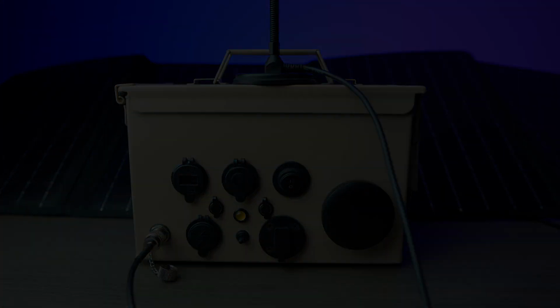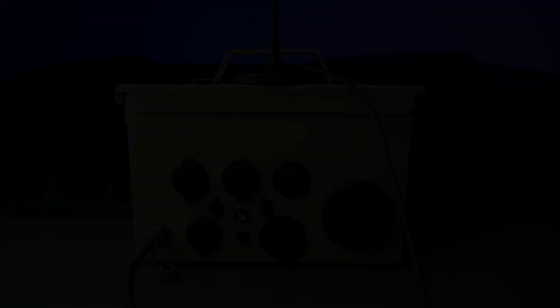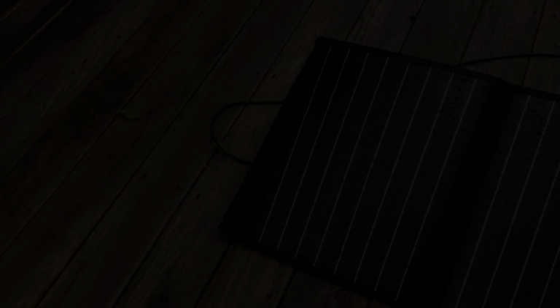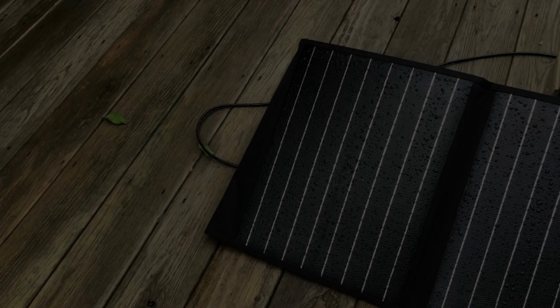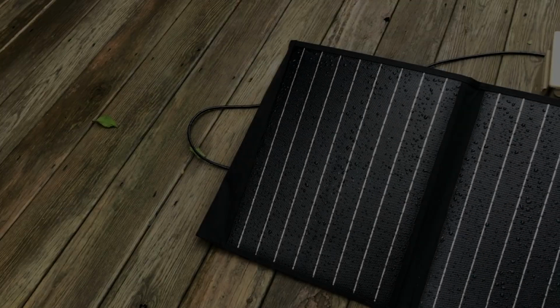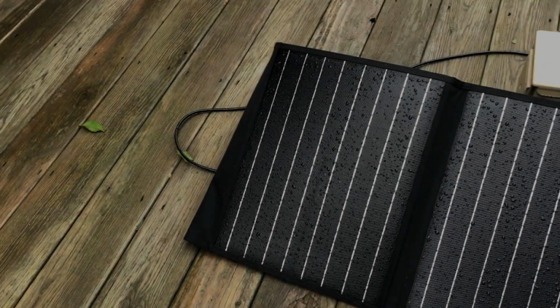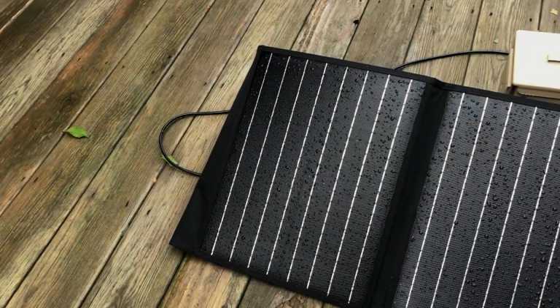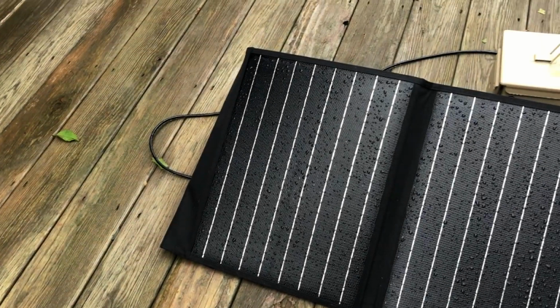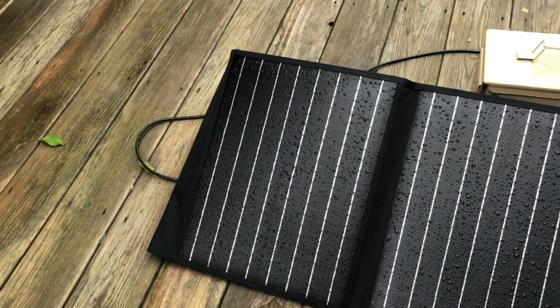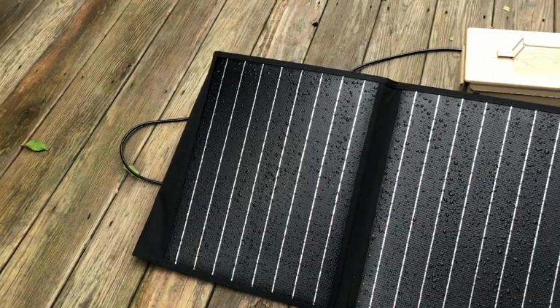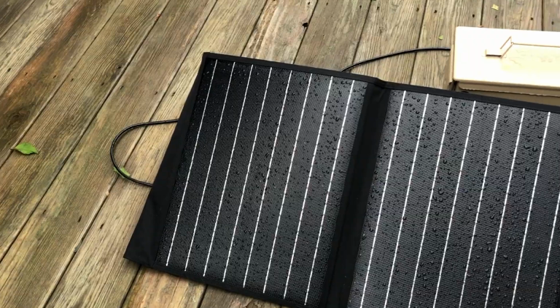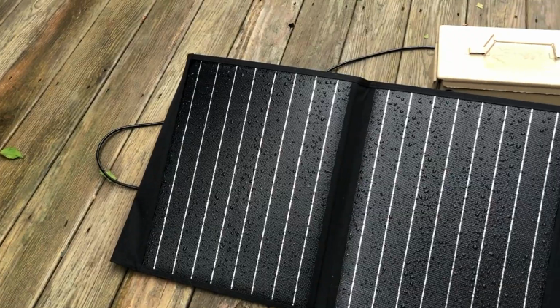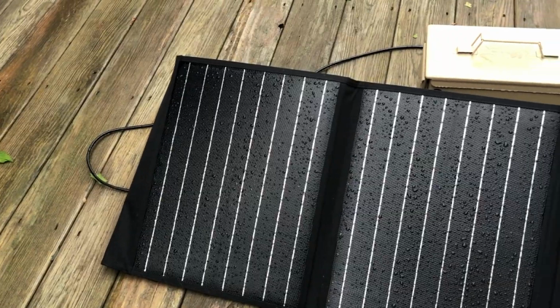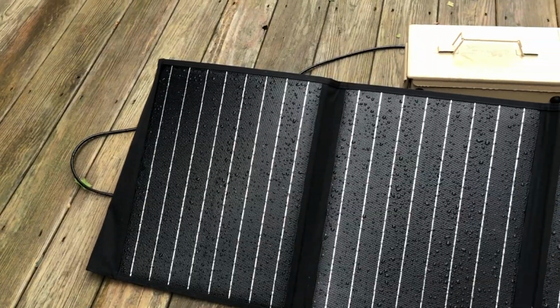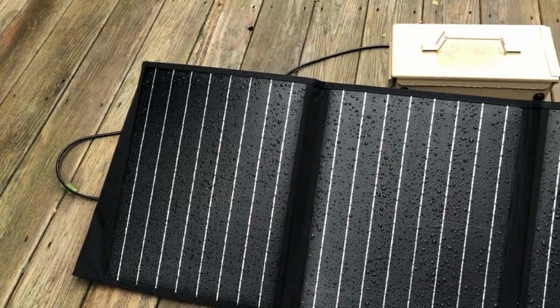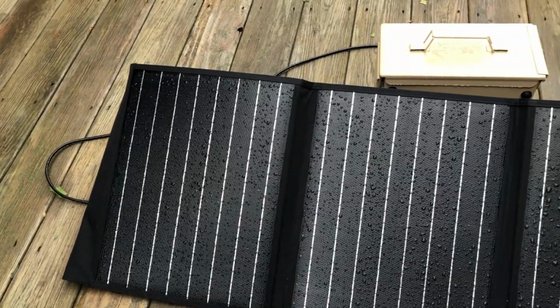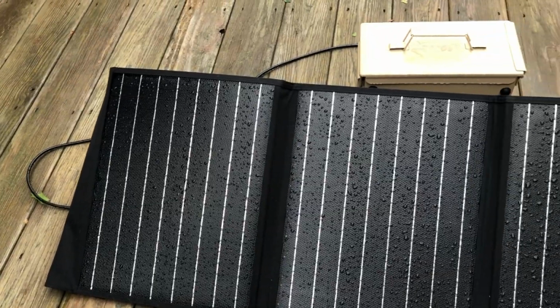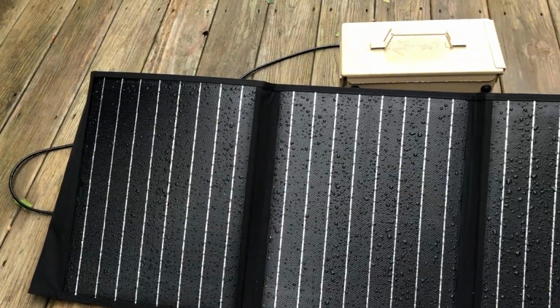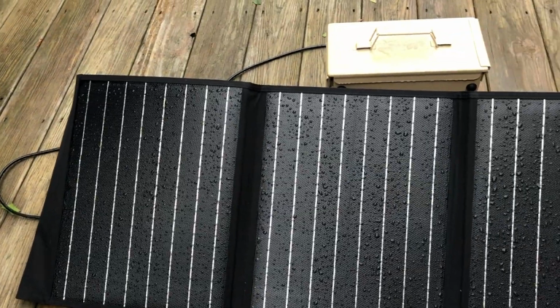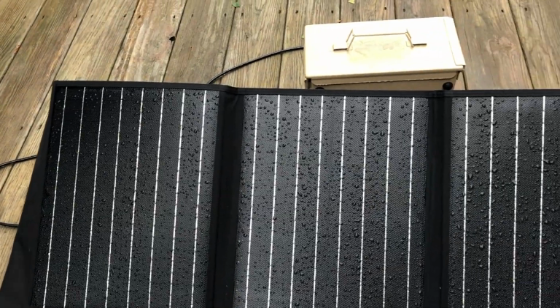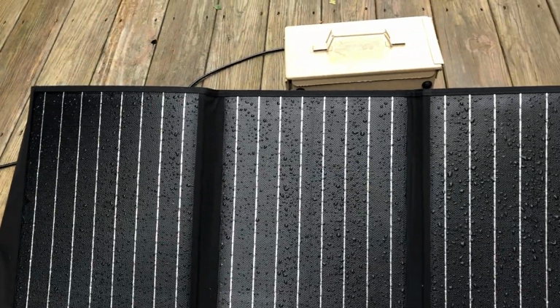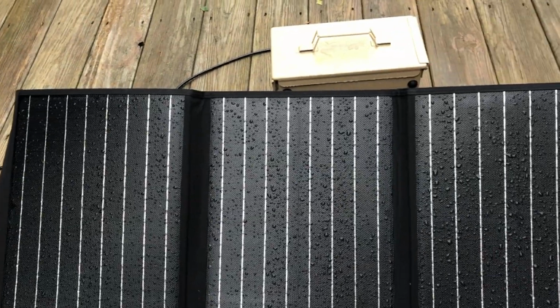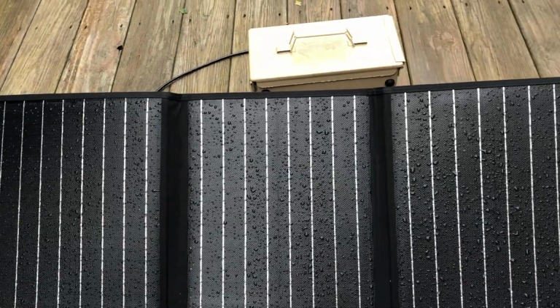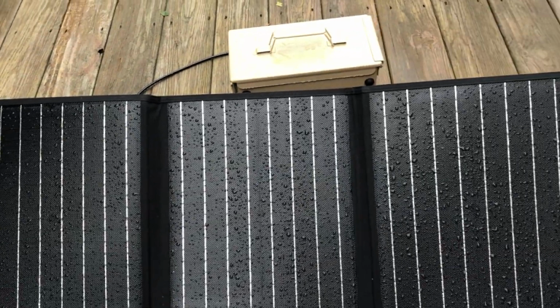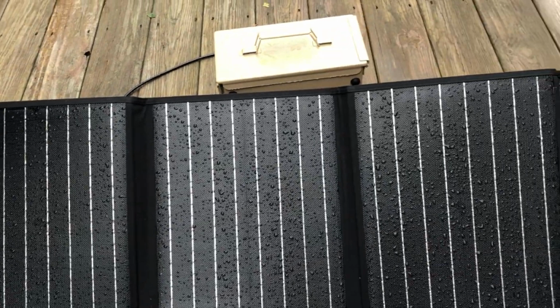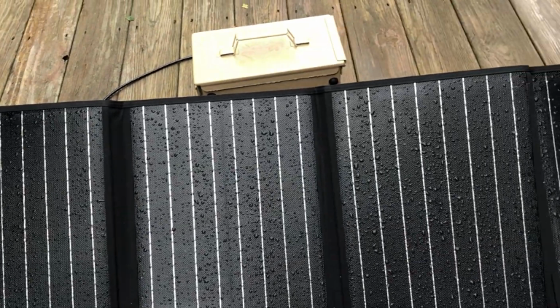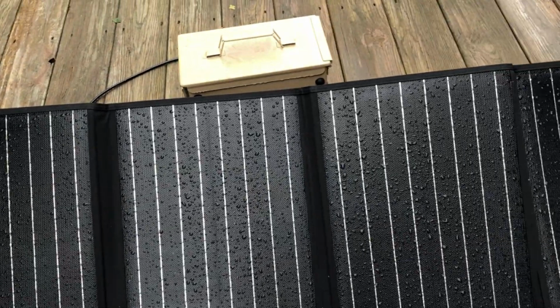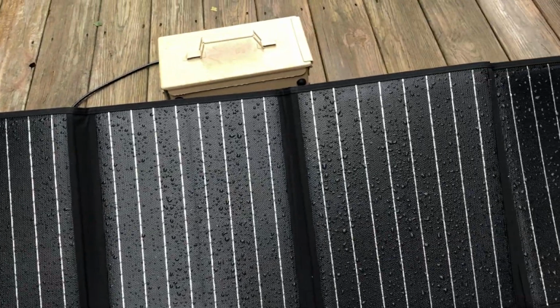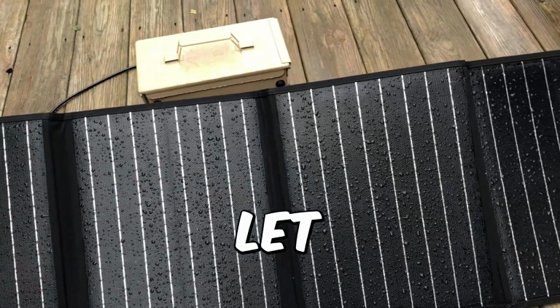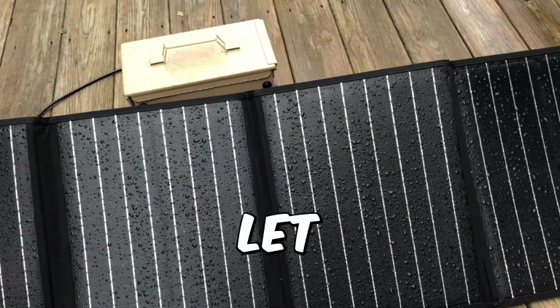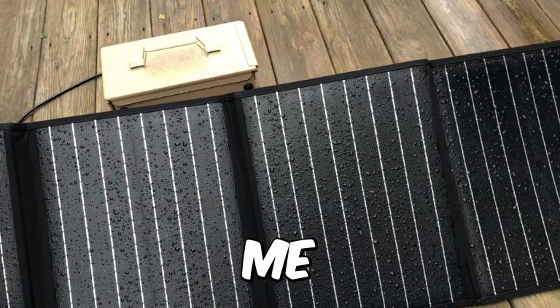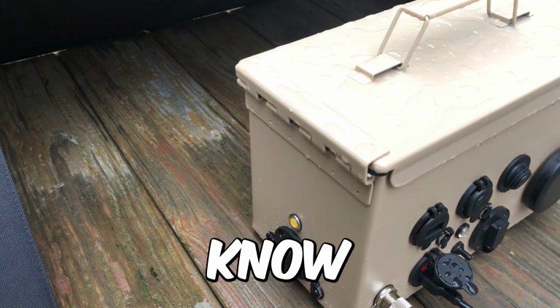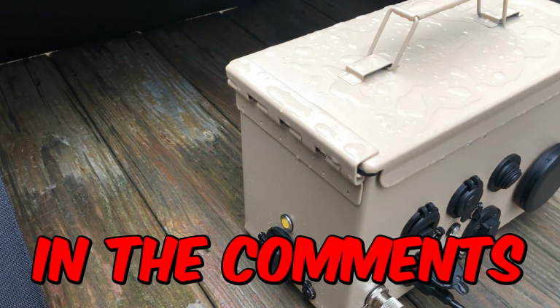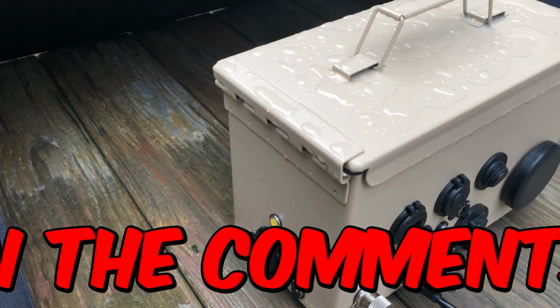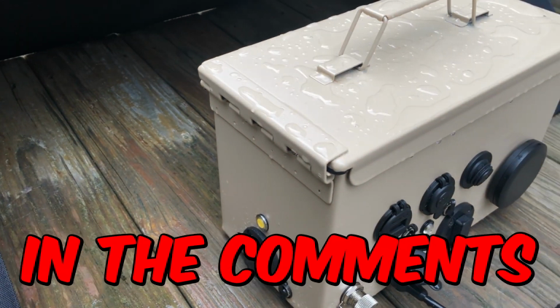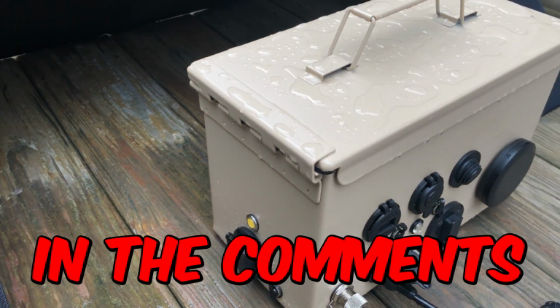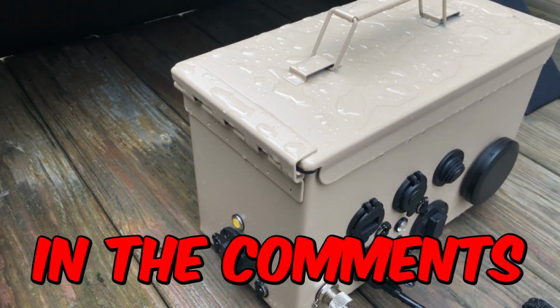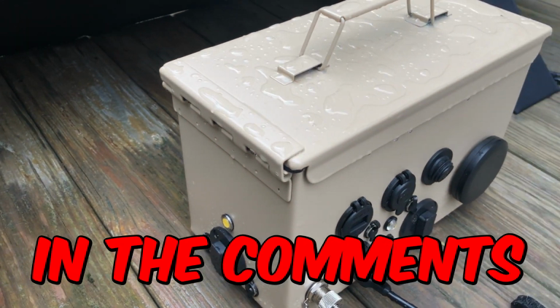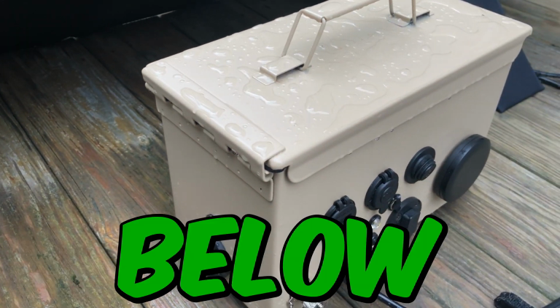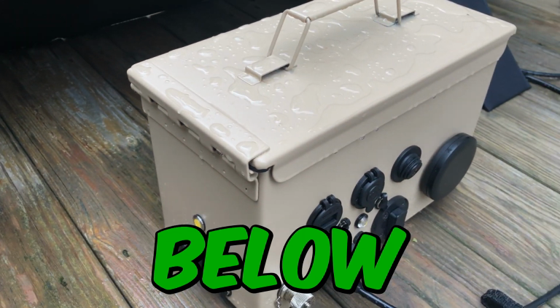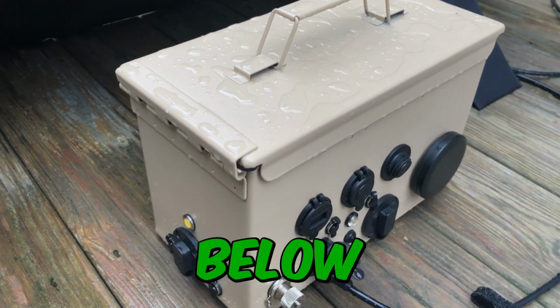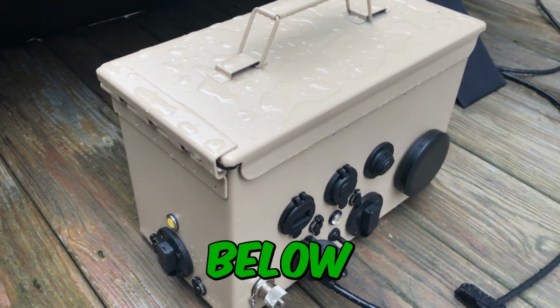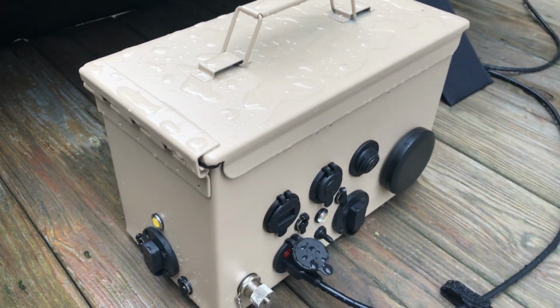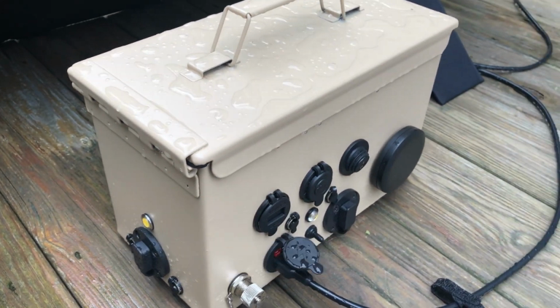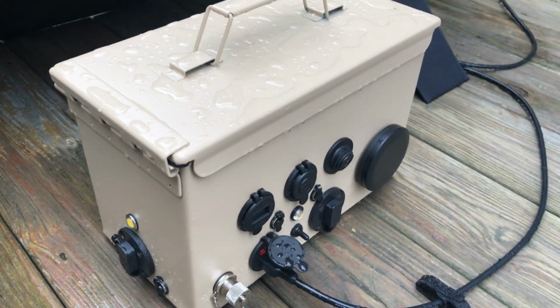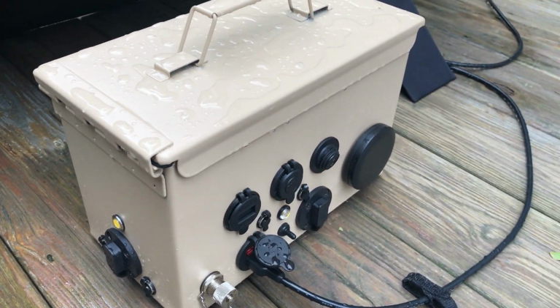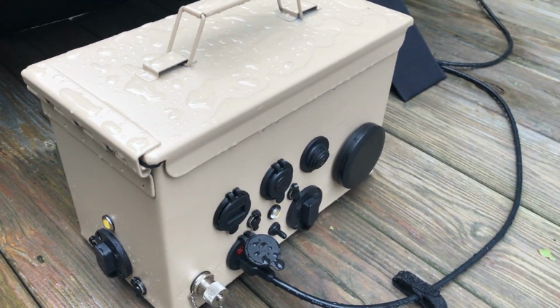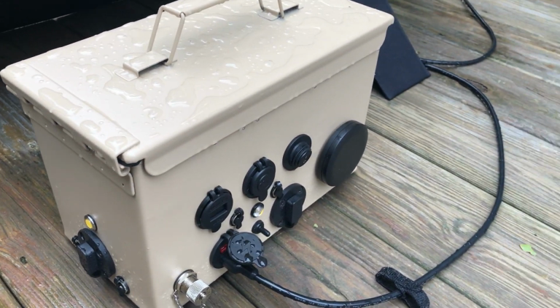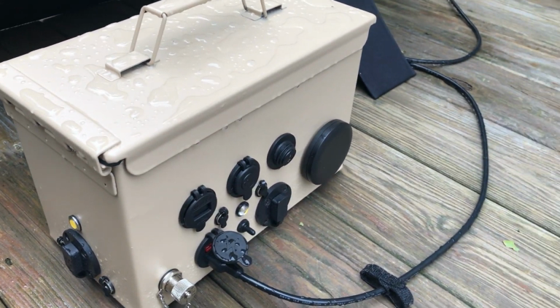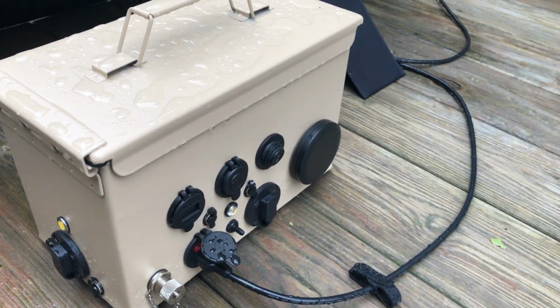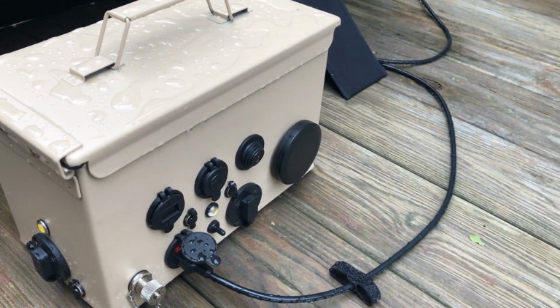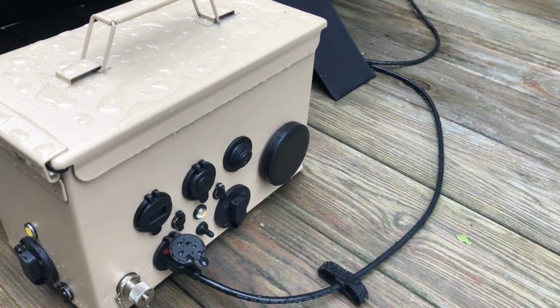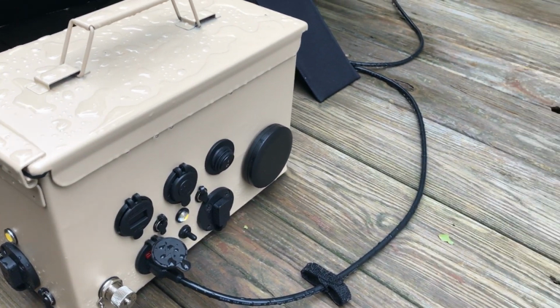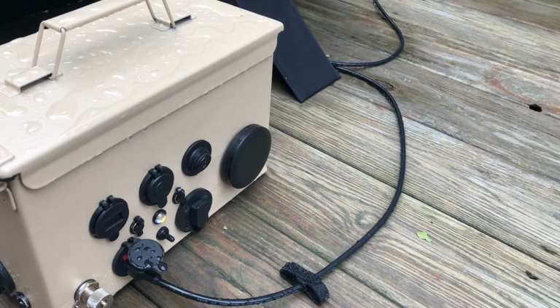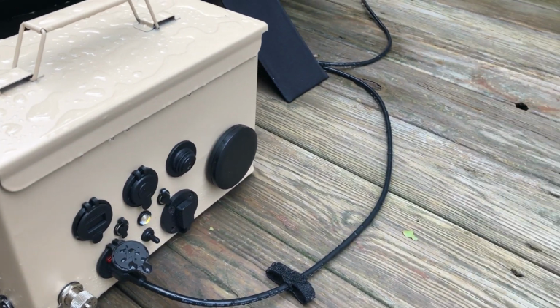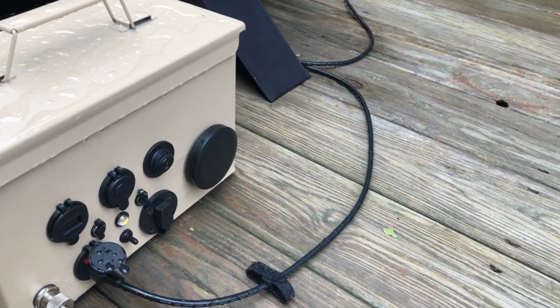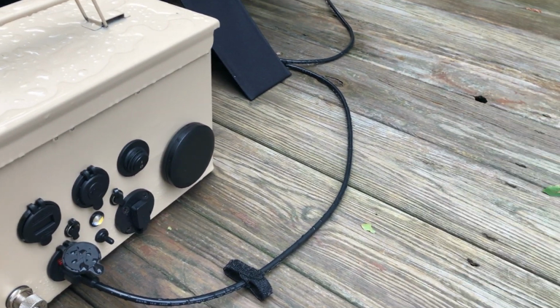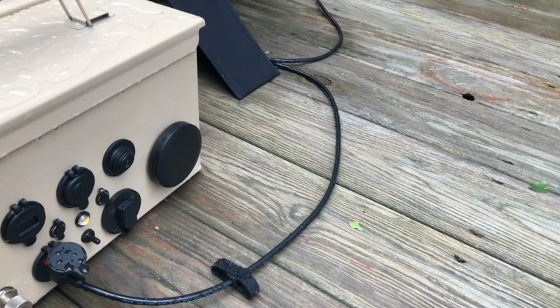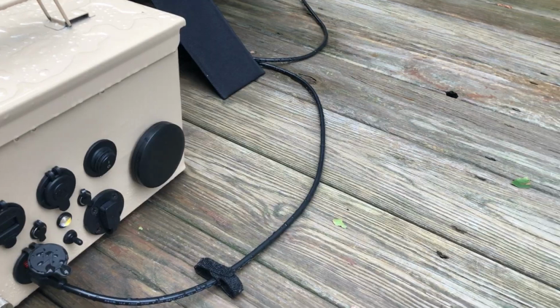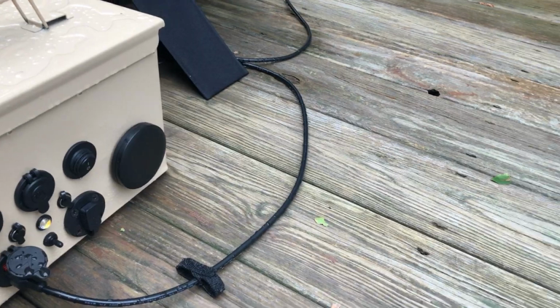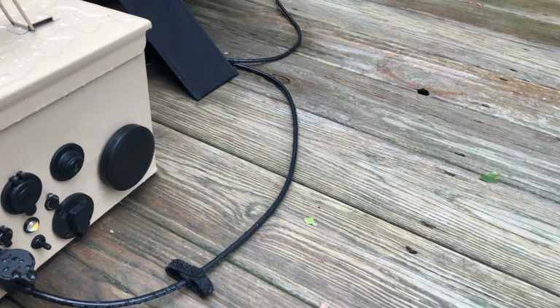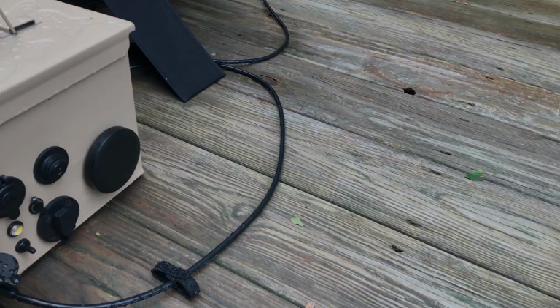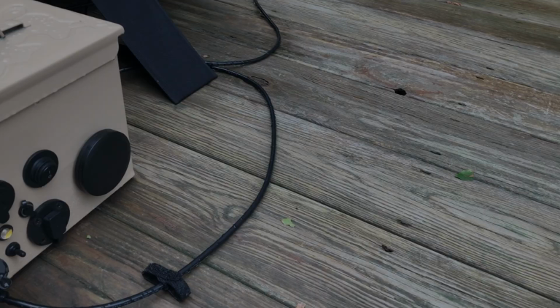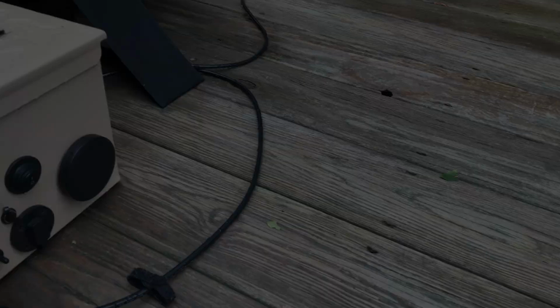If there's anything specific you'd like to see about this build, let me know in the comments below. Thanks for watching, and I'll see you guys in the next one.